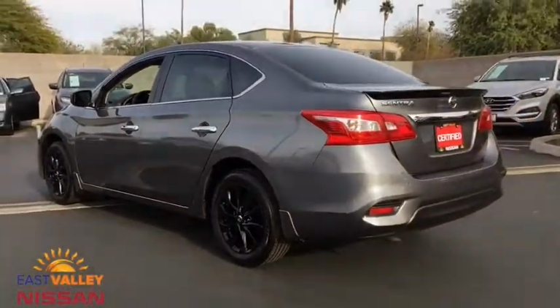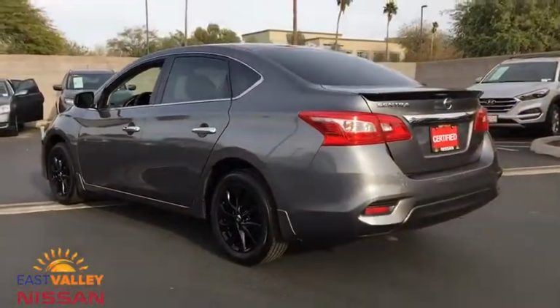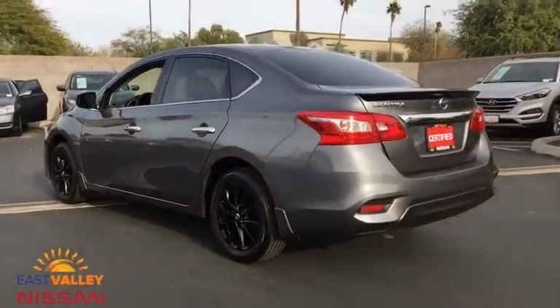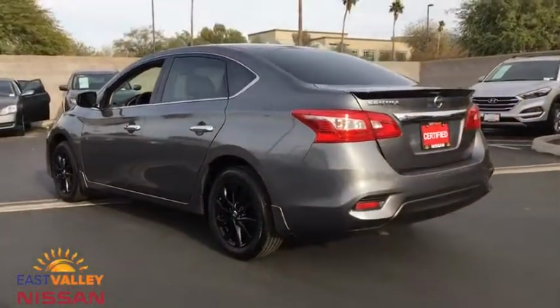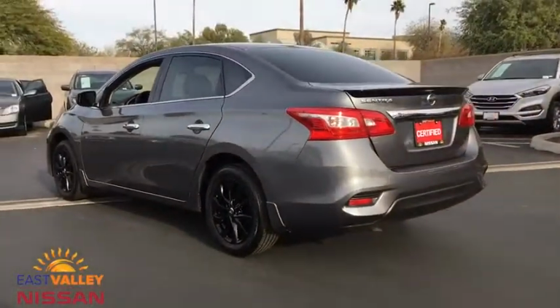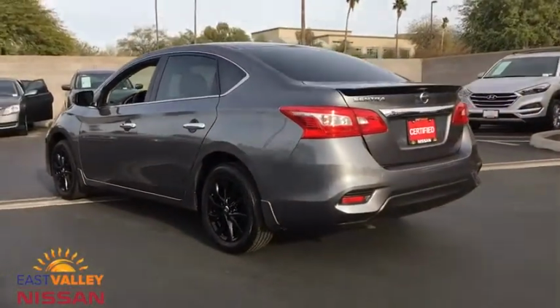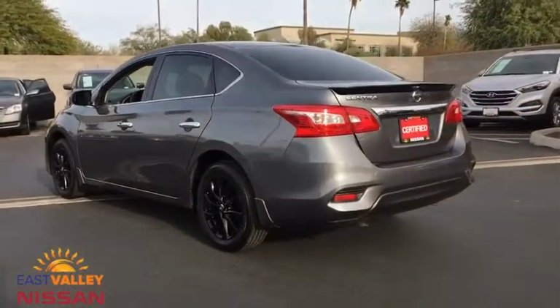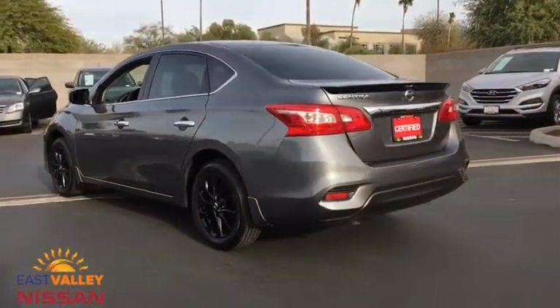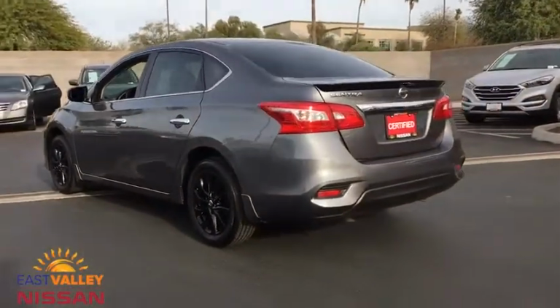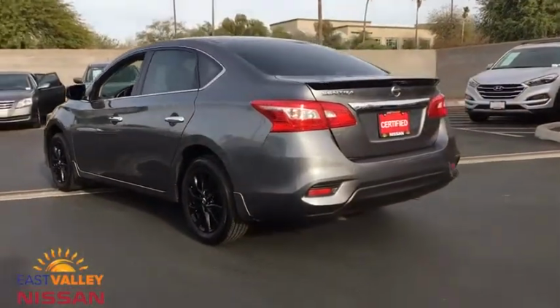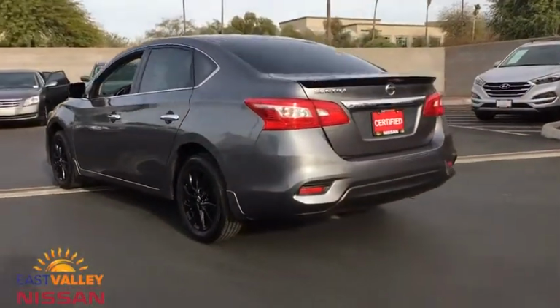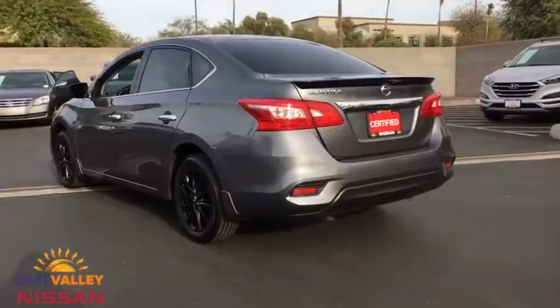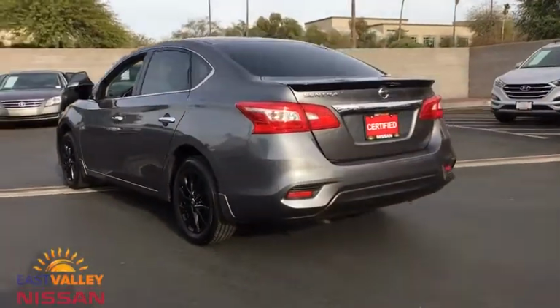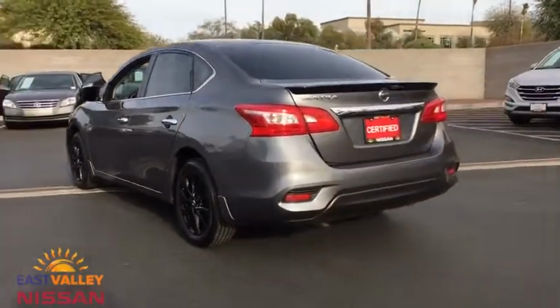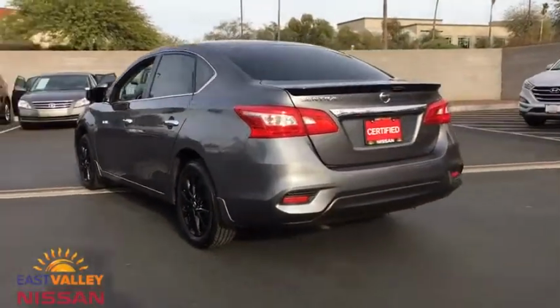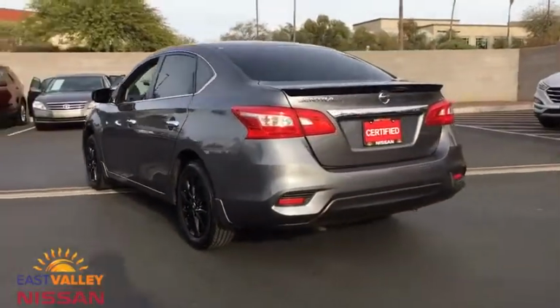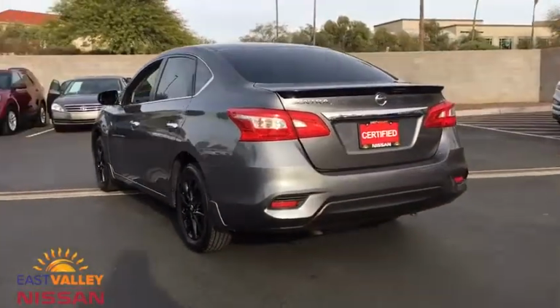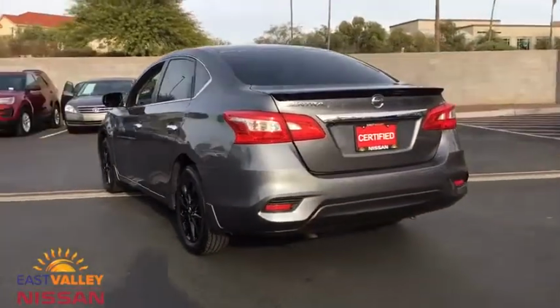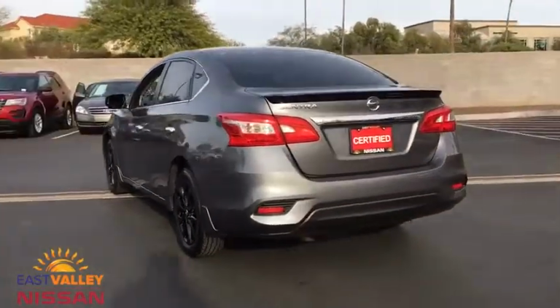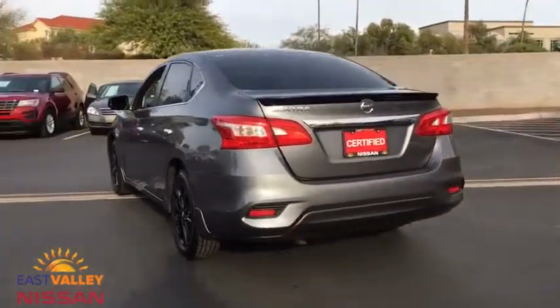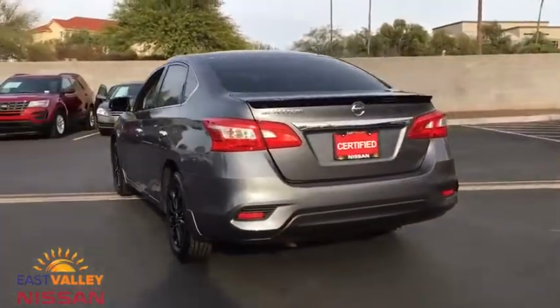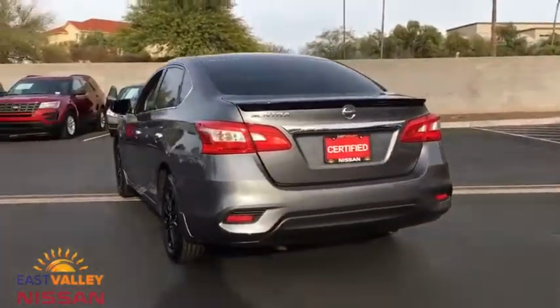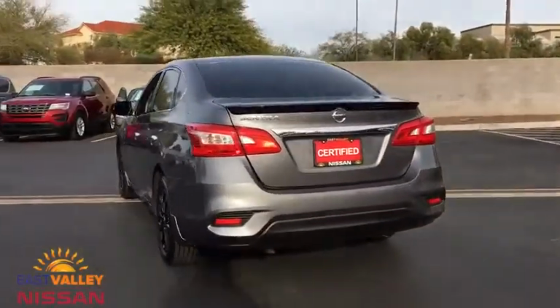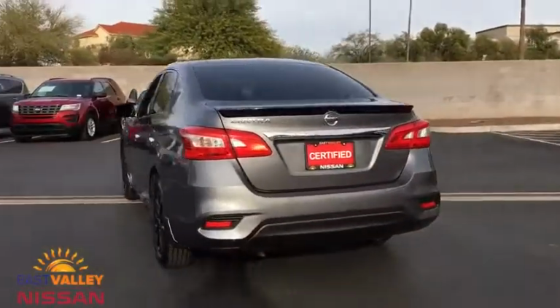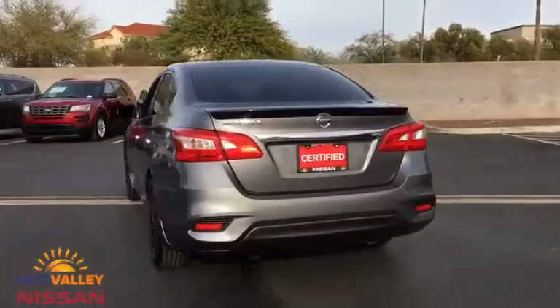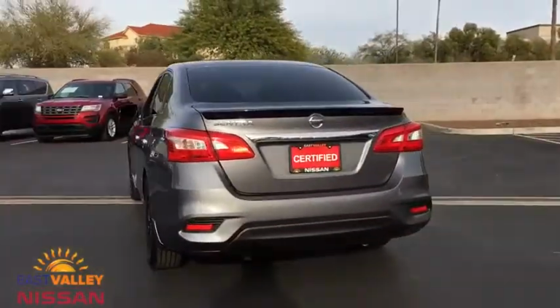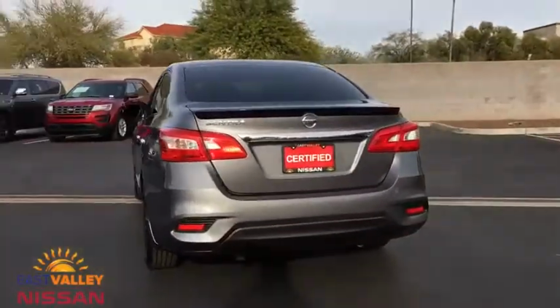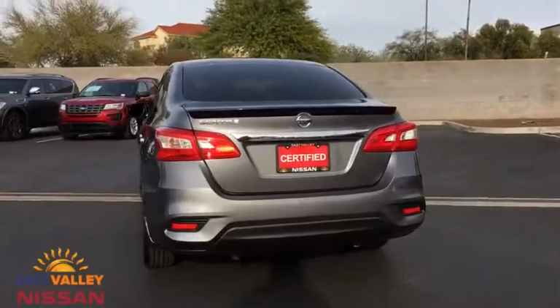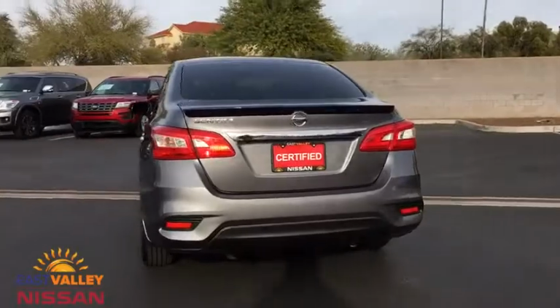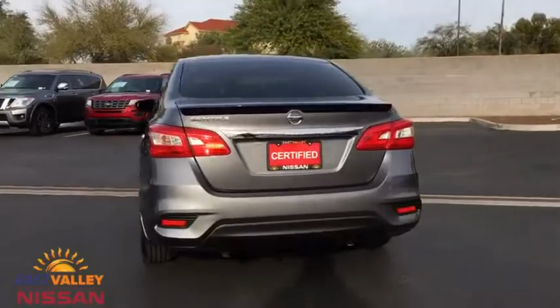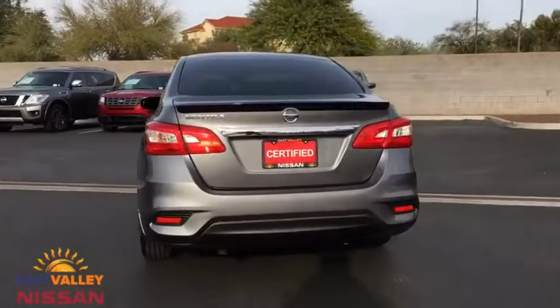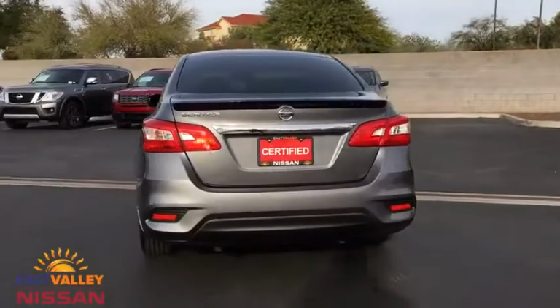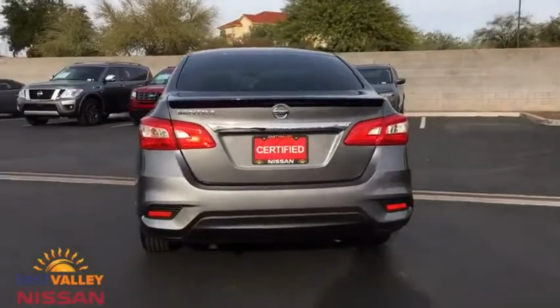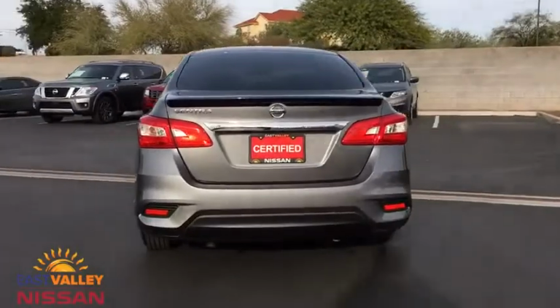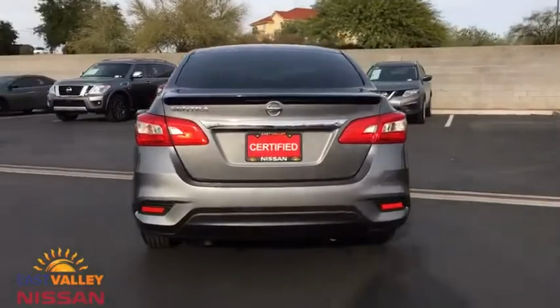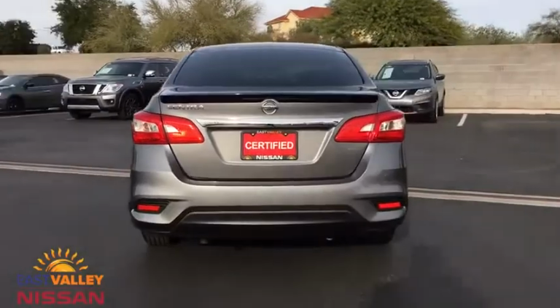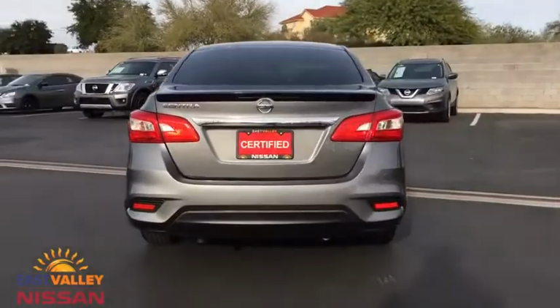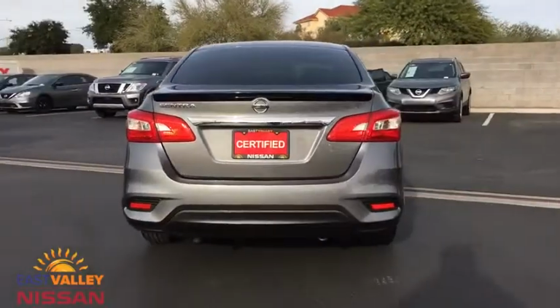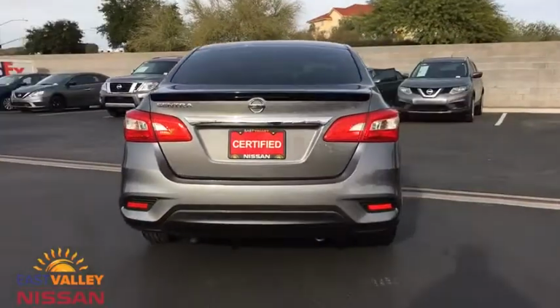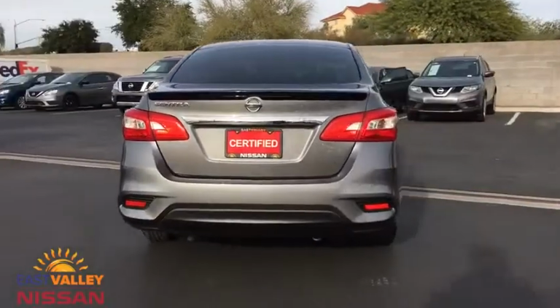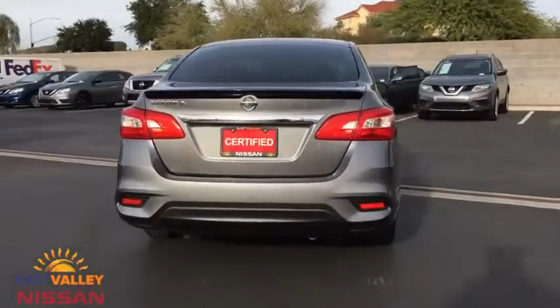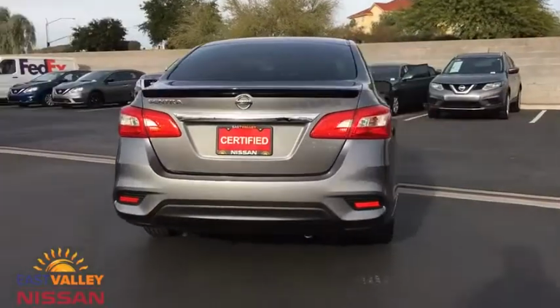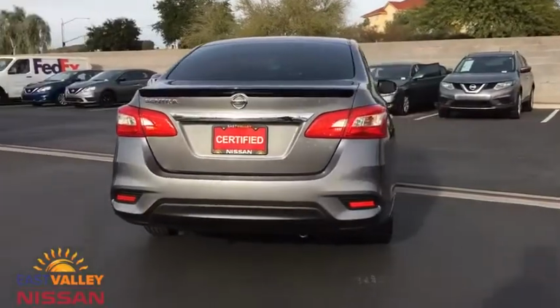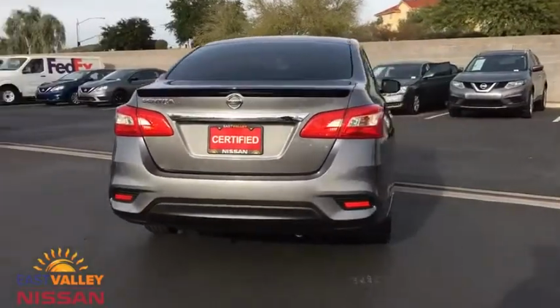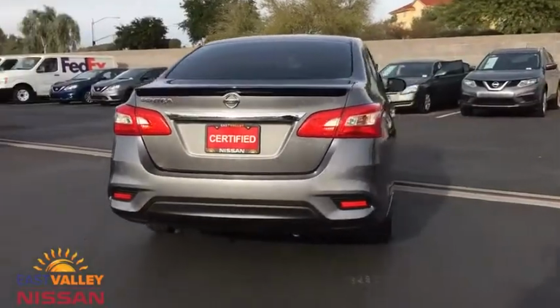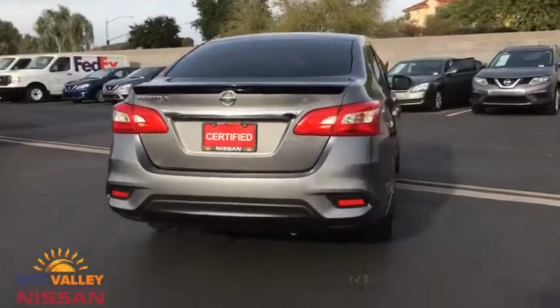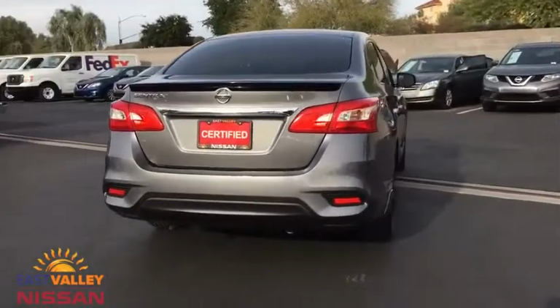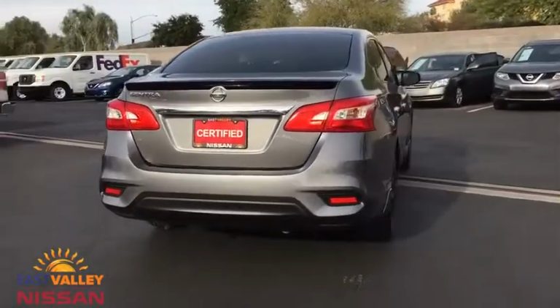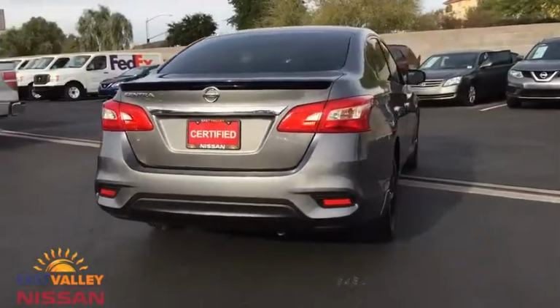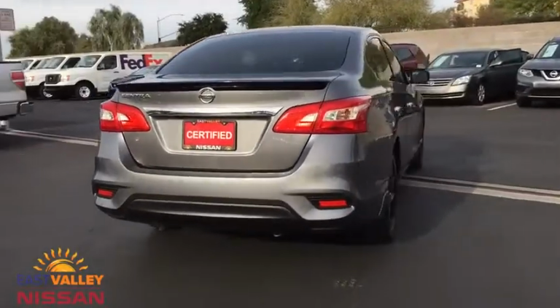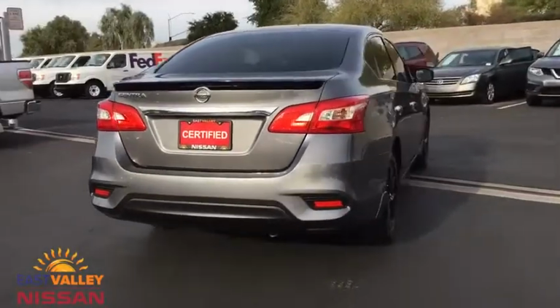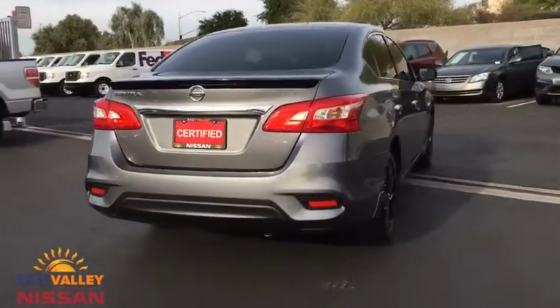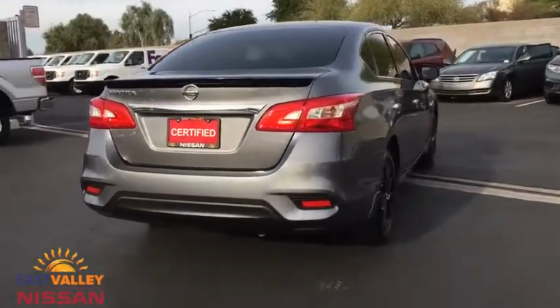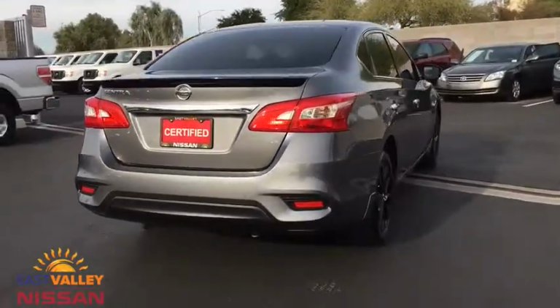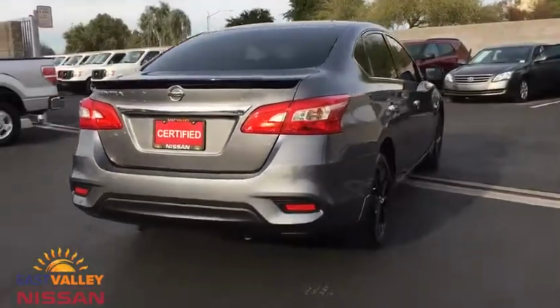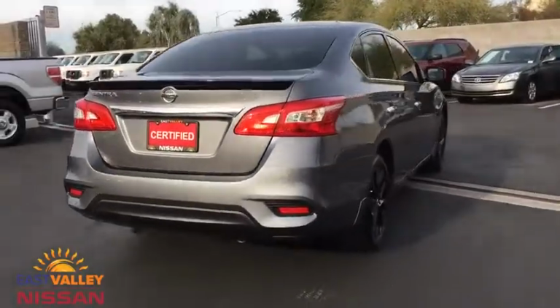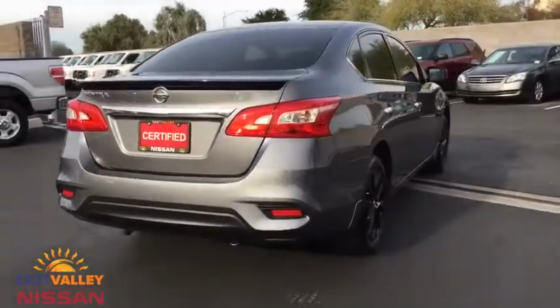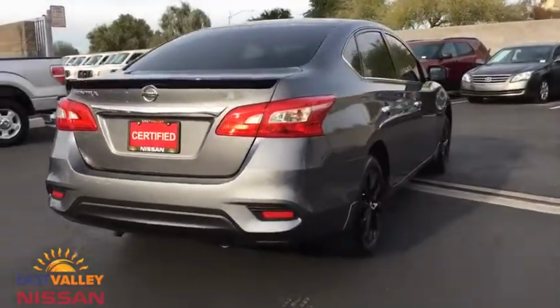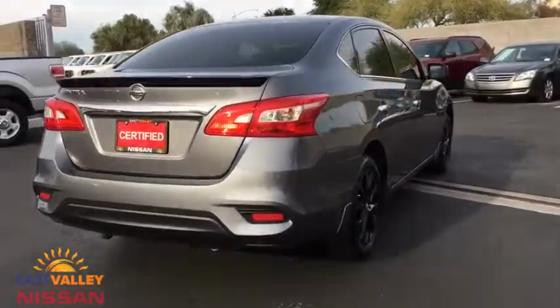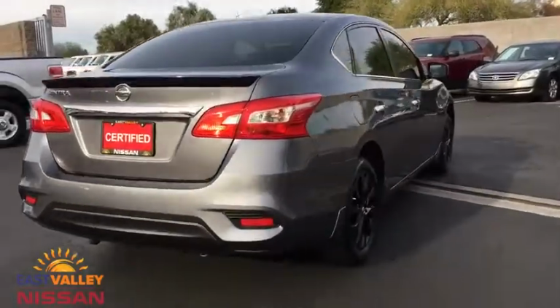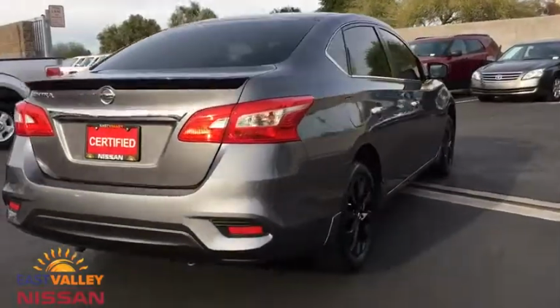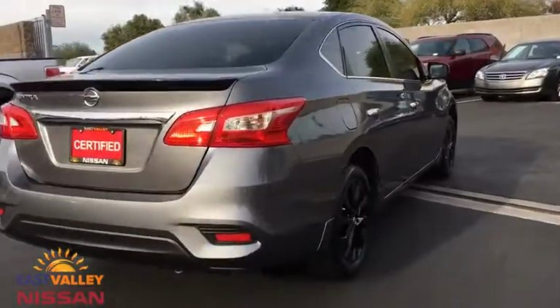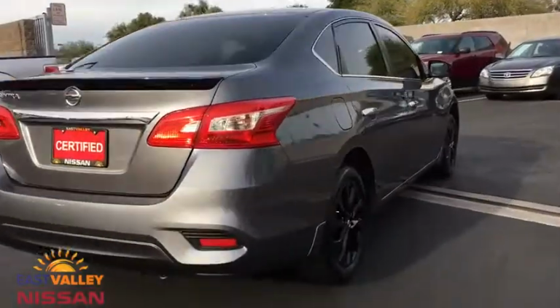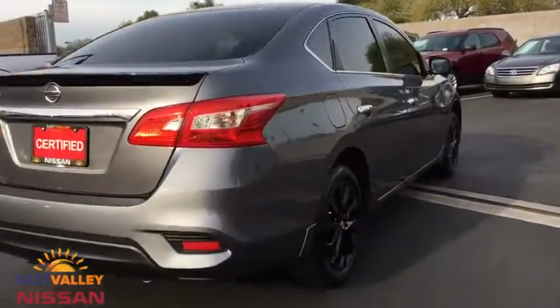This vehicle has less than 4,000 miles. Here are some of this vehicle's great options: Stability control.